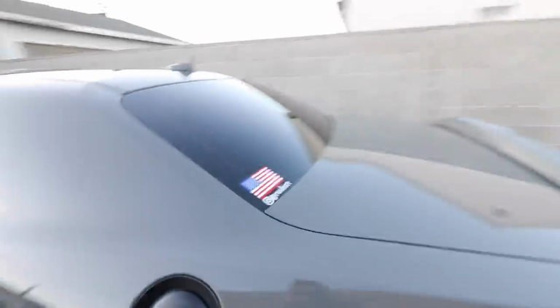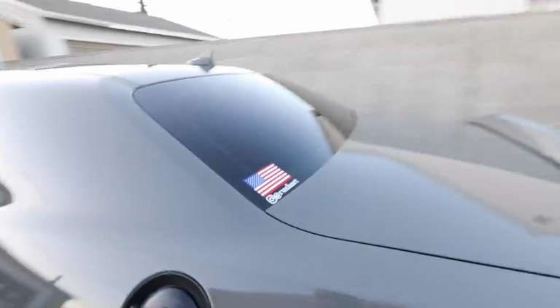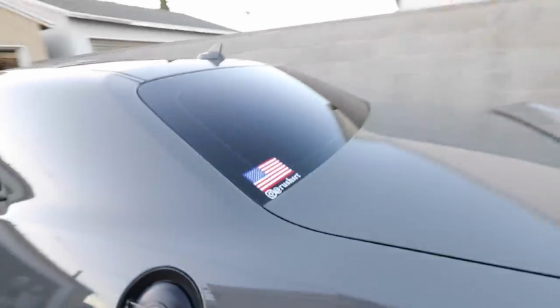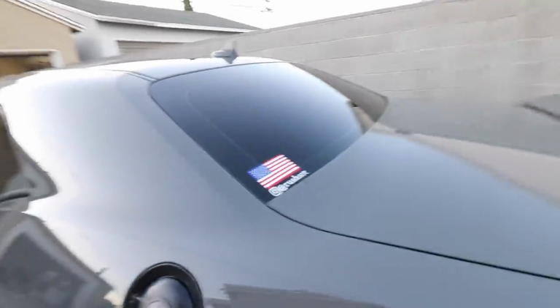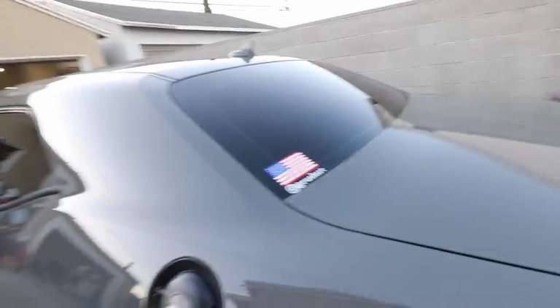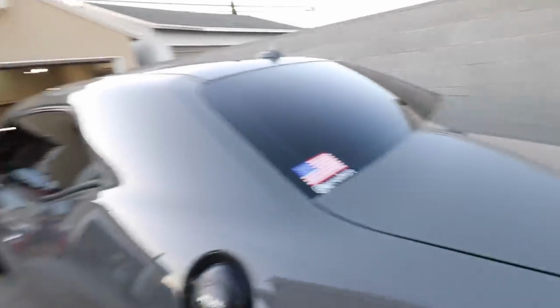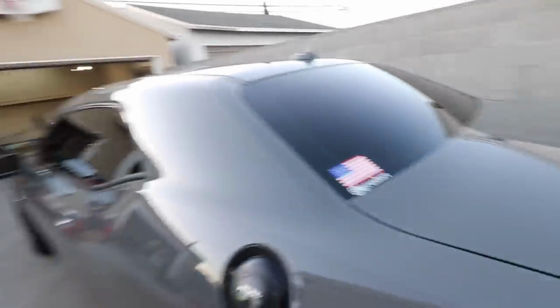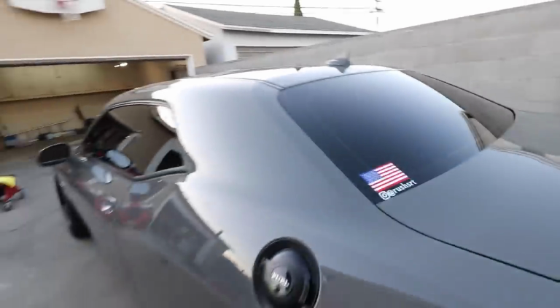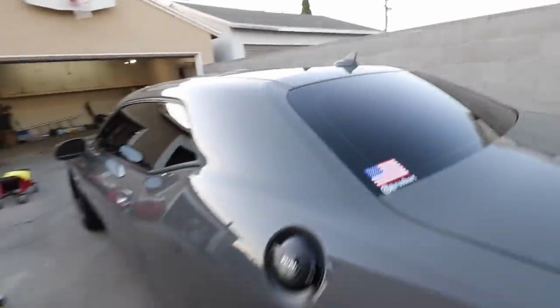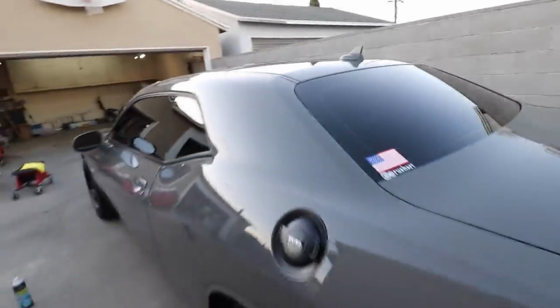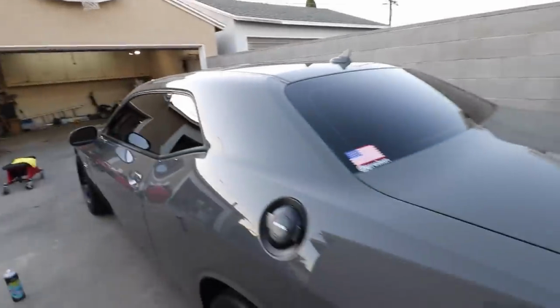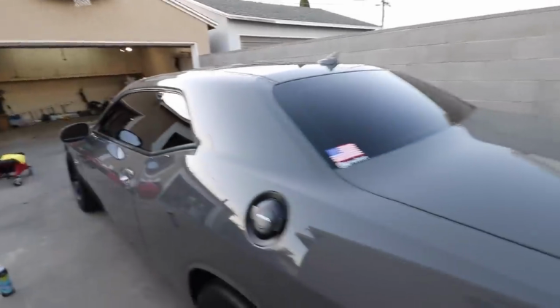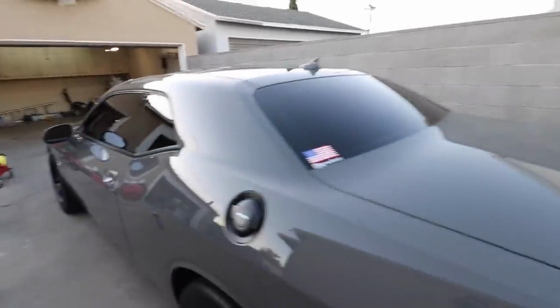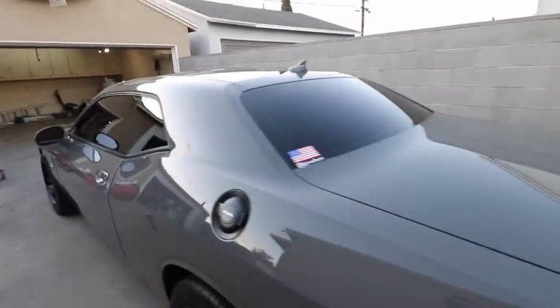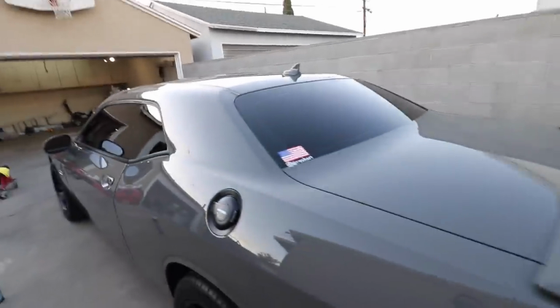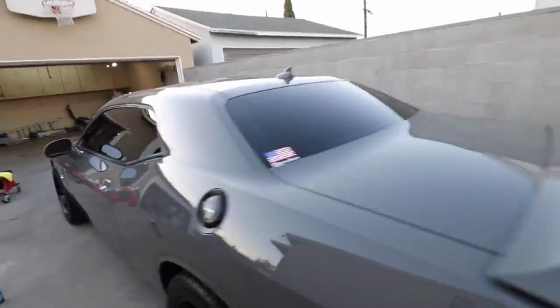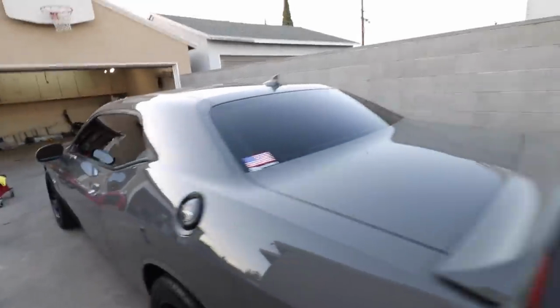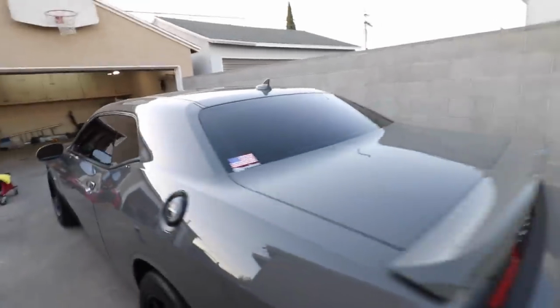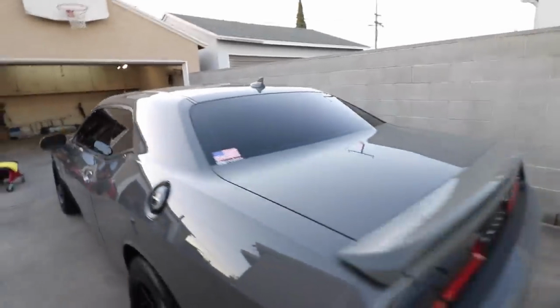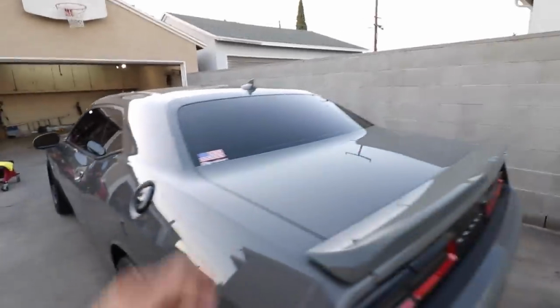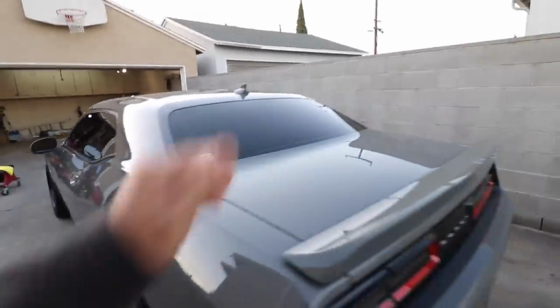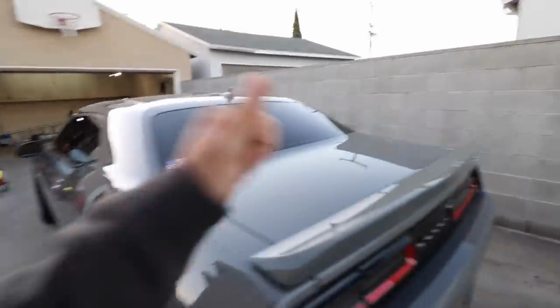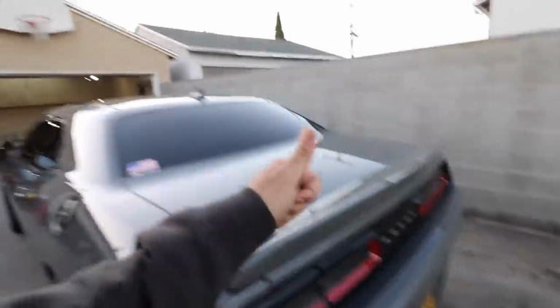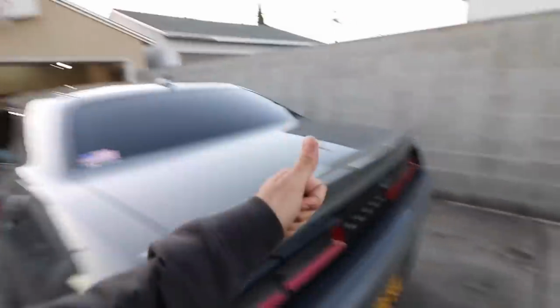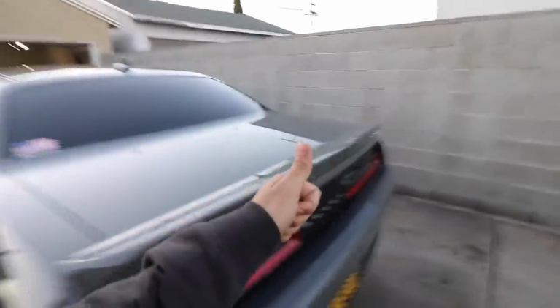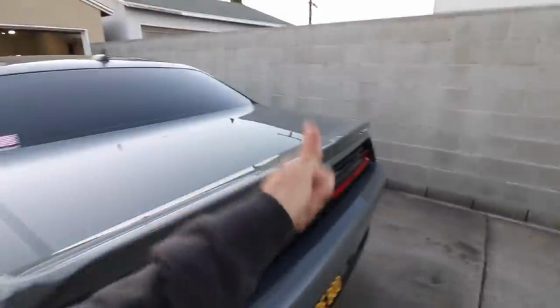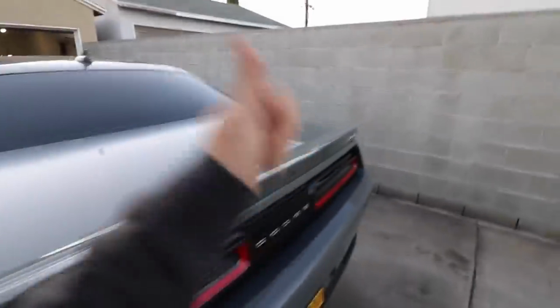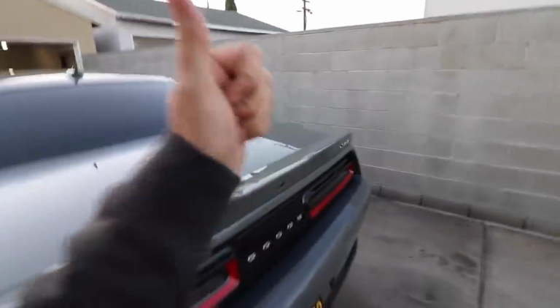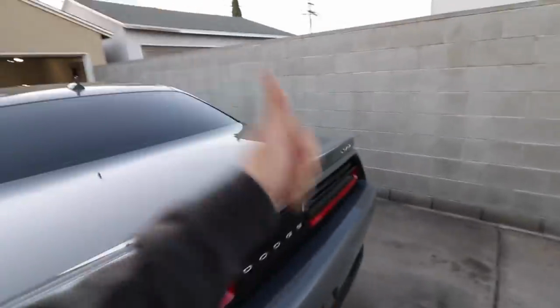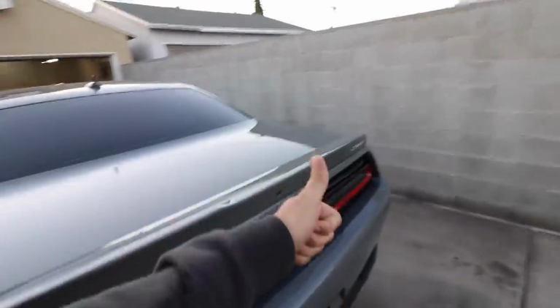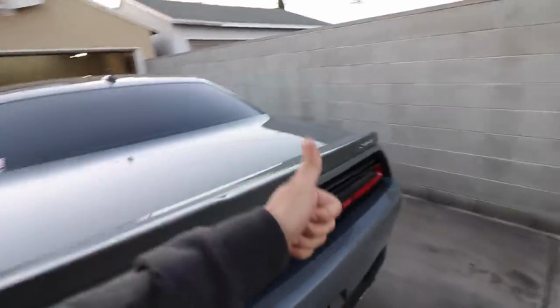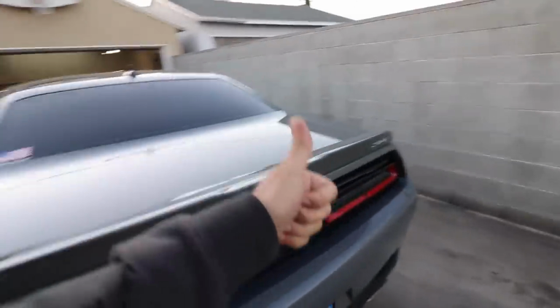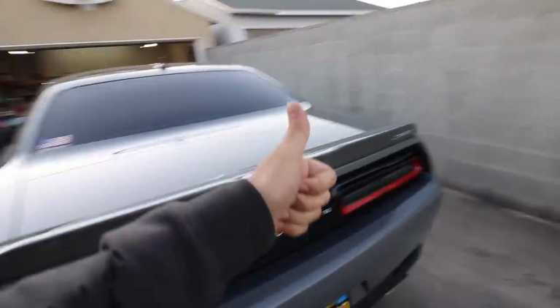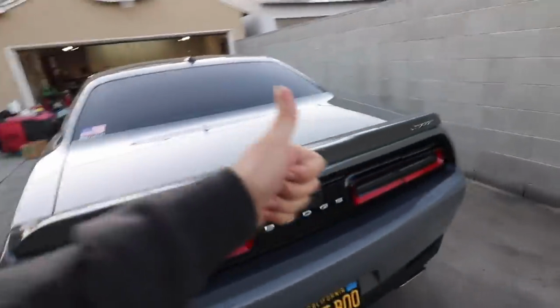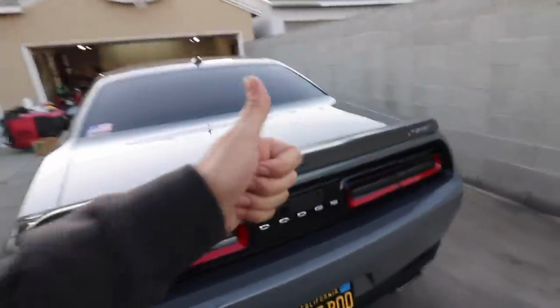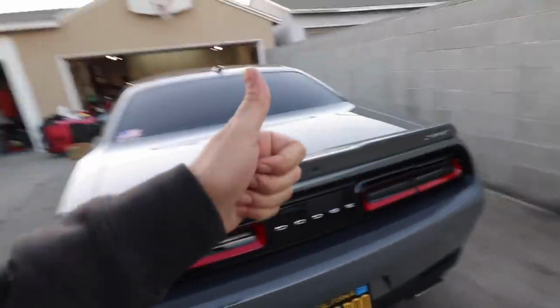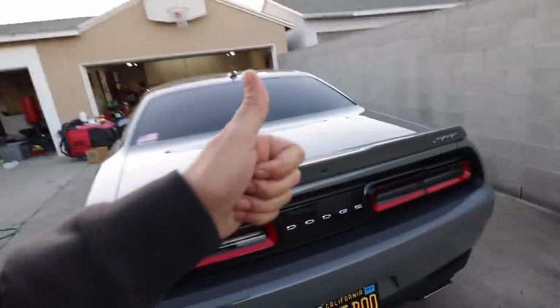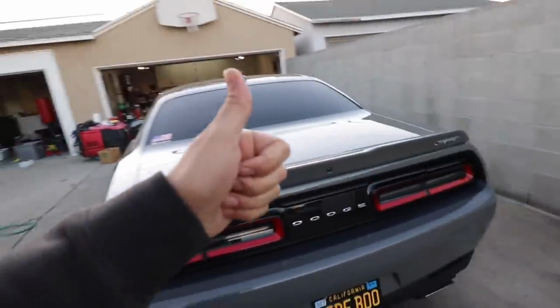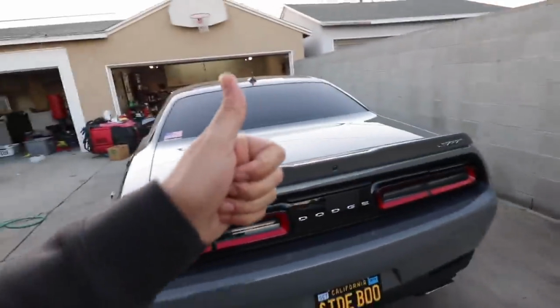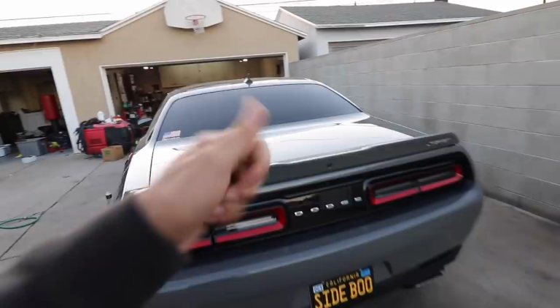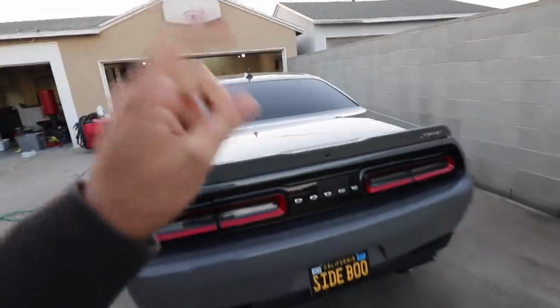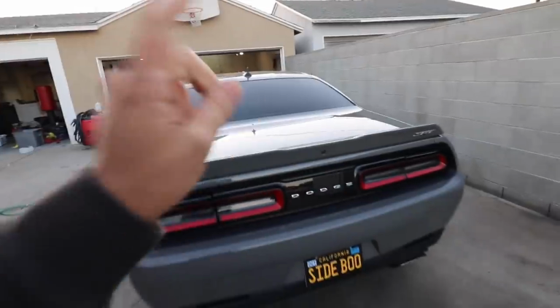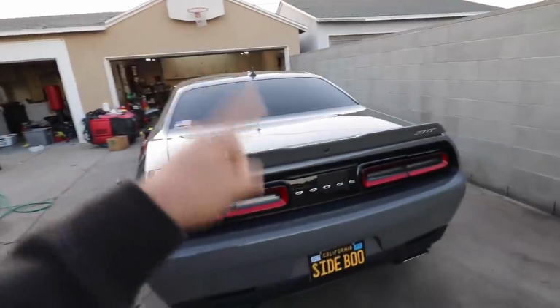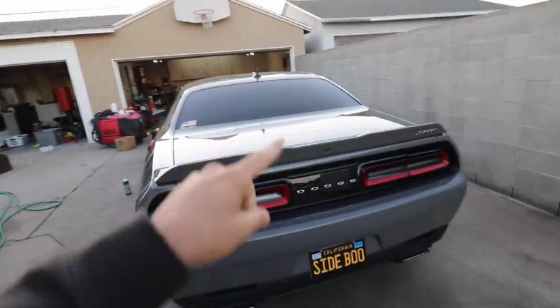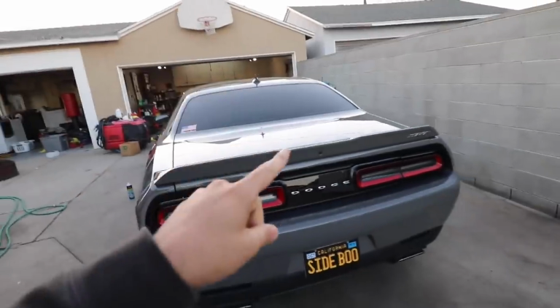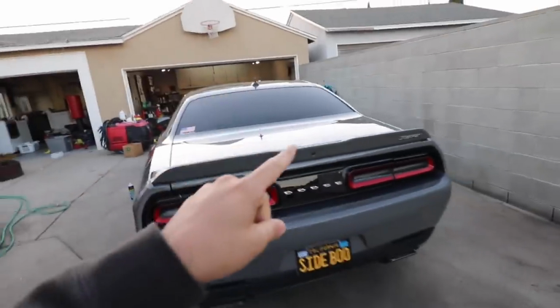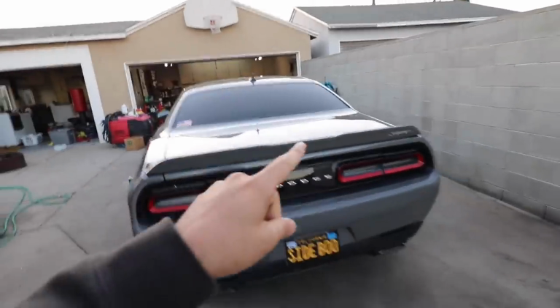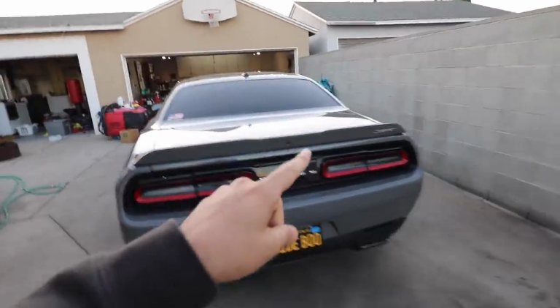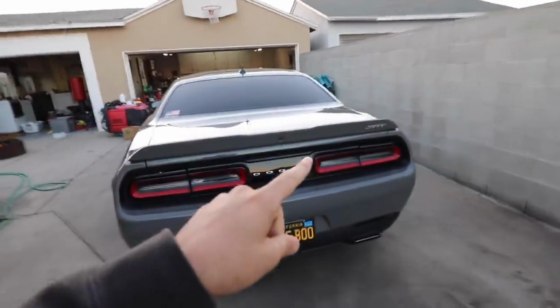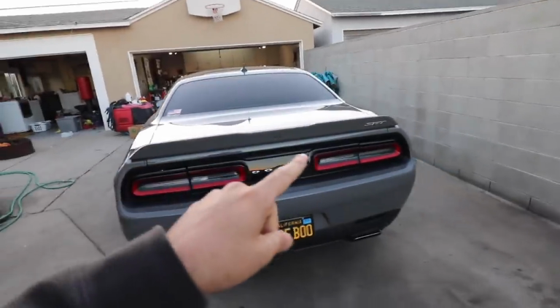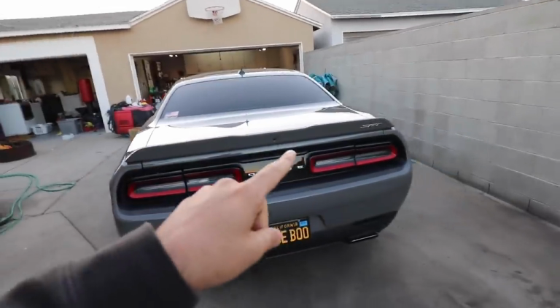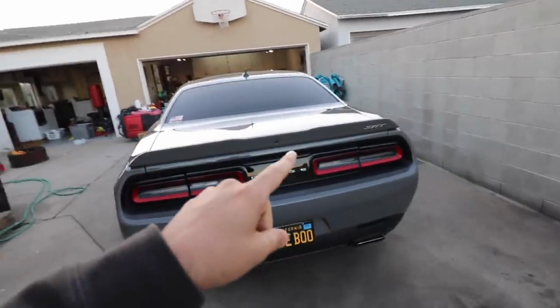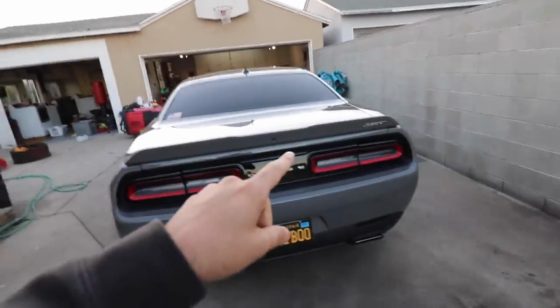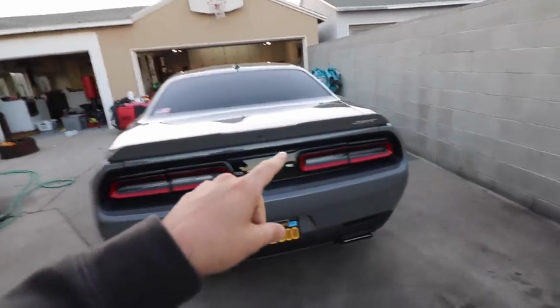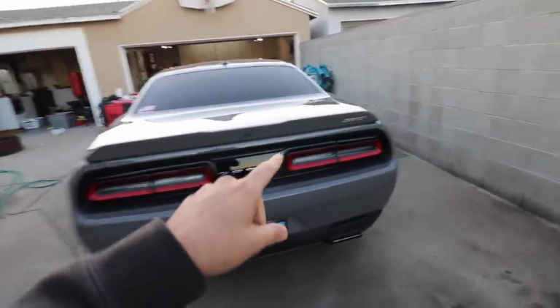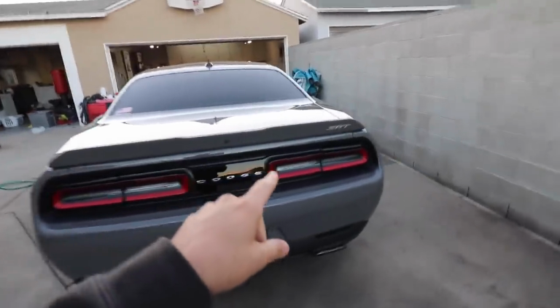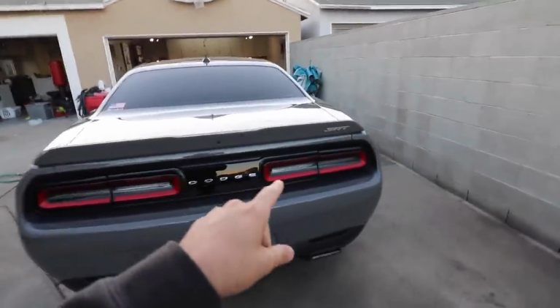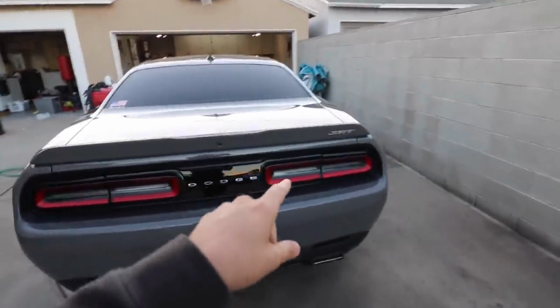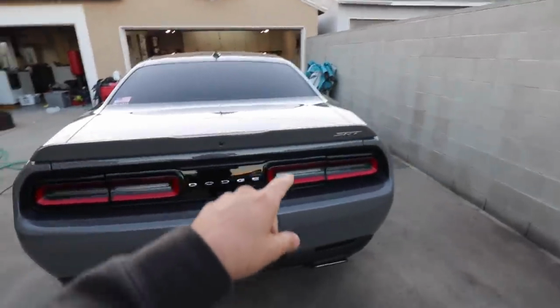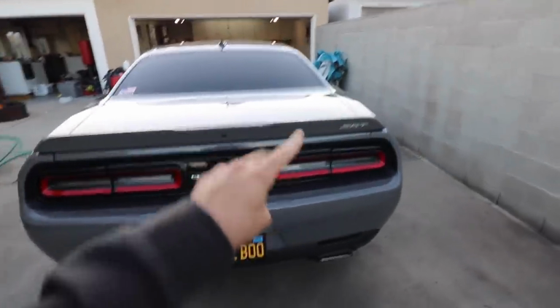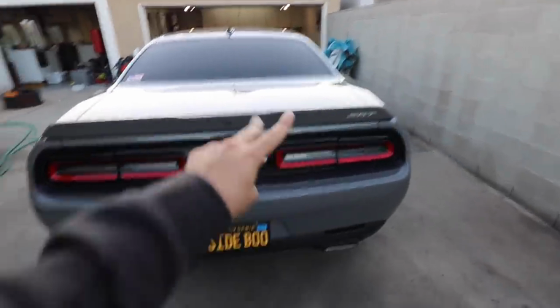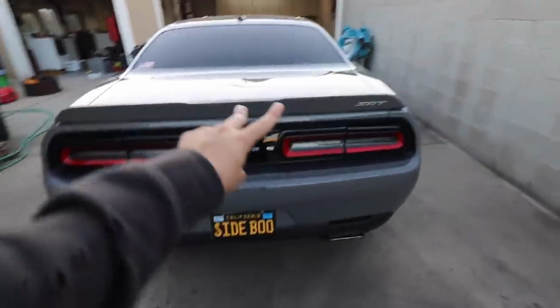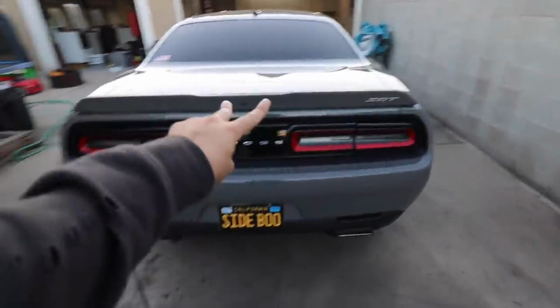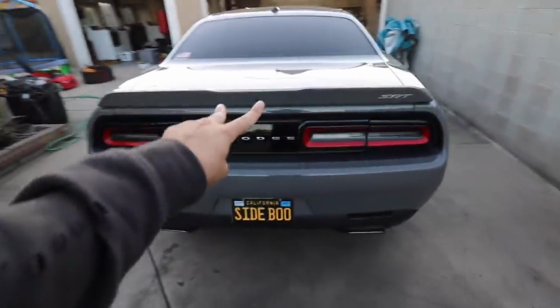Let me know what you guys think of the ceramic coating down below. I'll show you guys the car tomorrow in the sunlight when it's a little brighter outside. Hope you enjoyed this video - if you did, drop a like. New to the channel, subscribe. My name is Rush, catch you in the next one - peace!